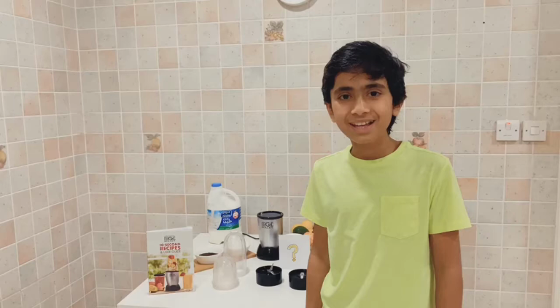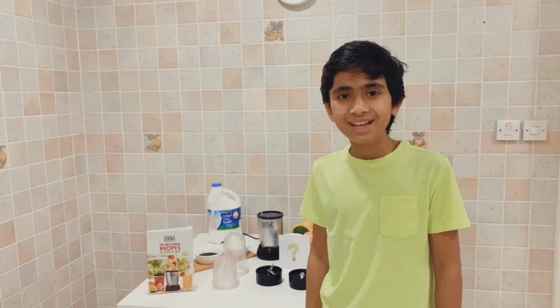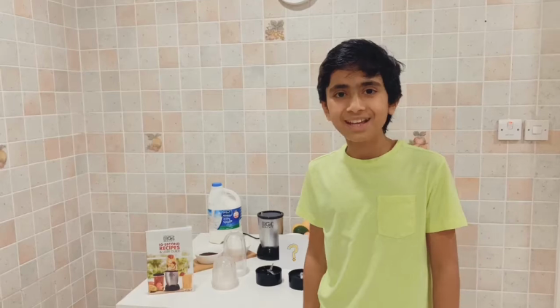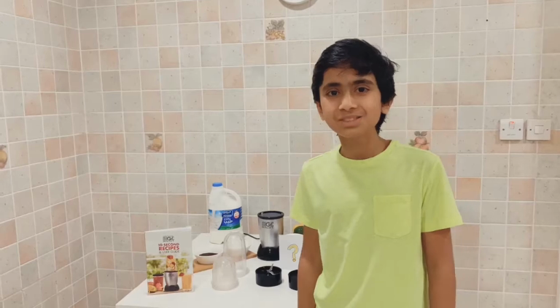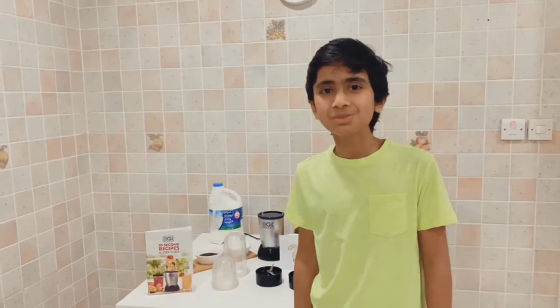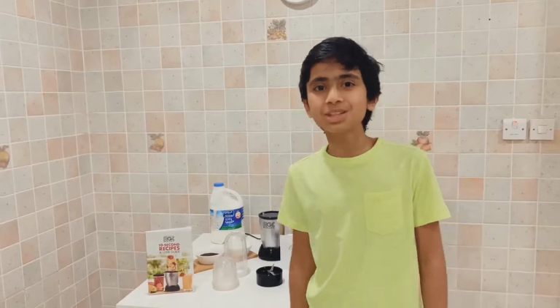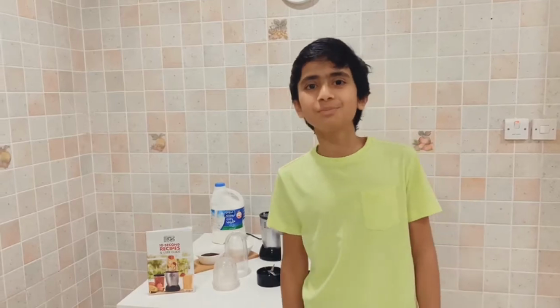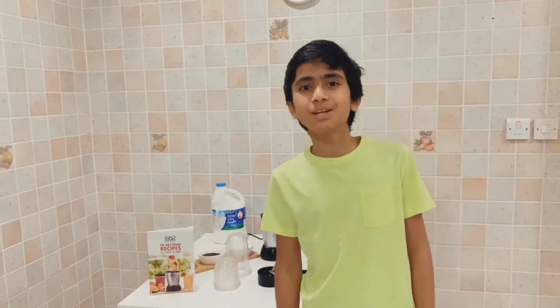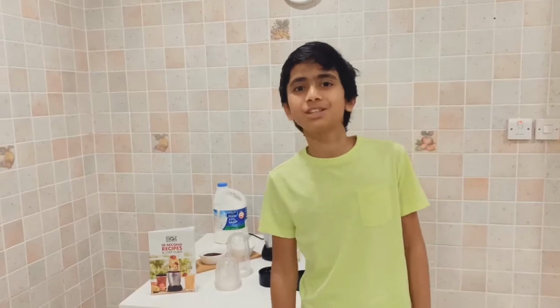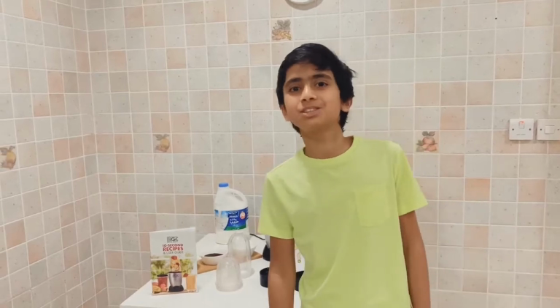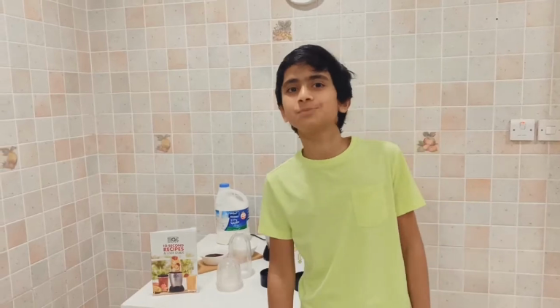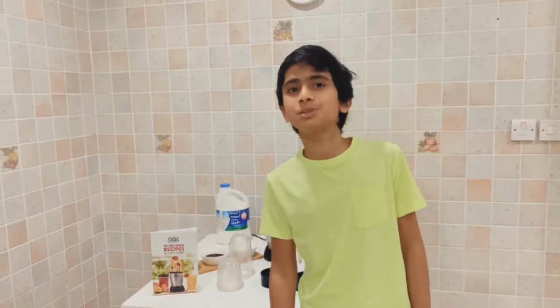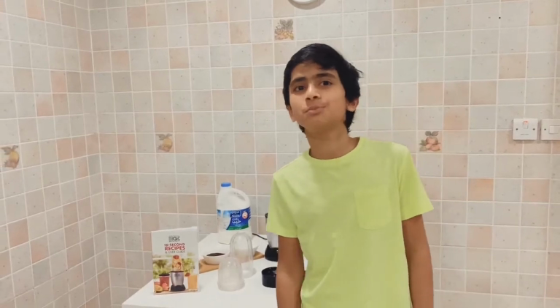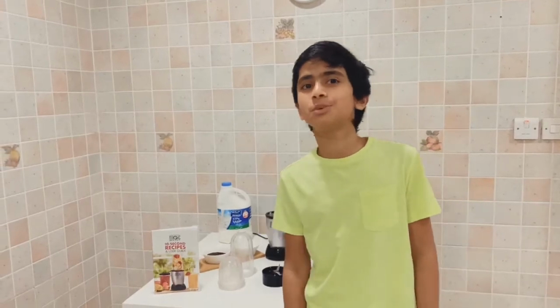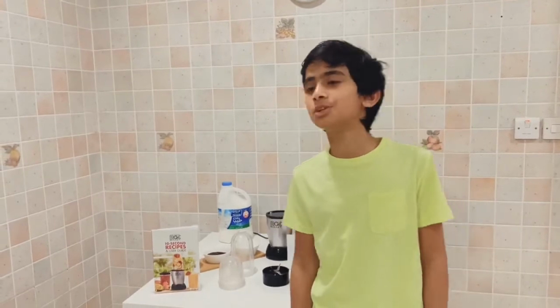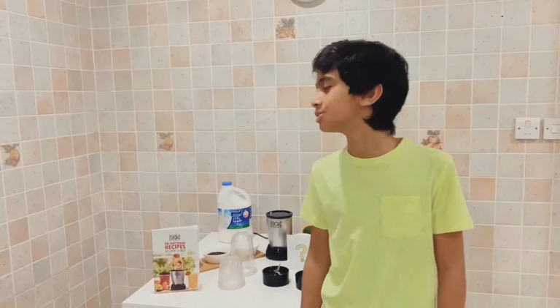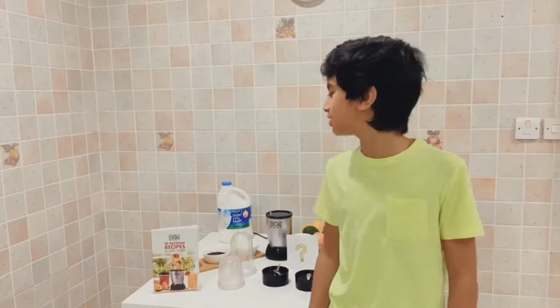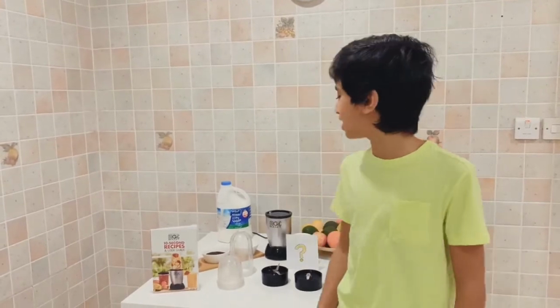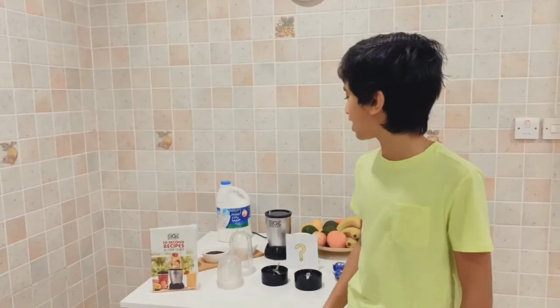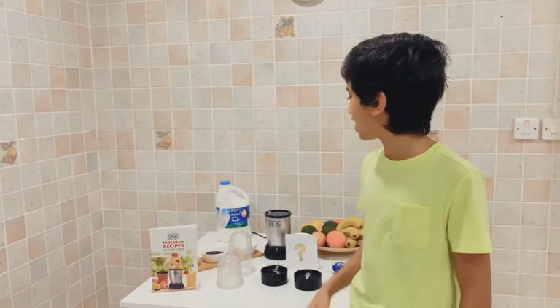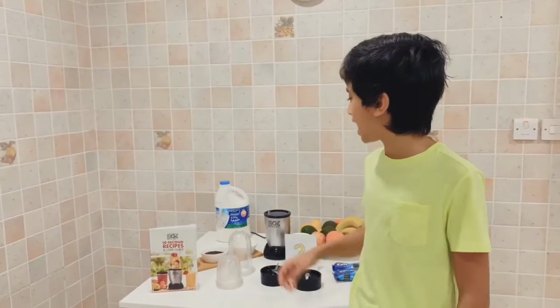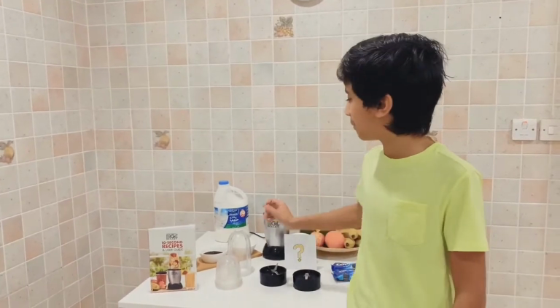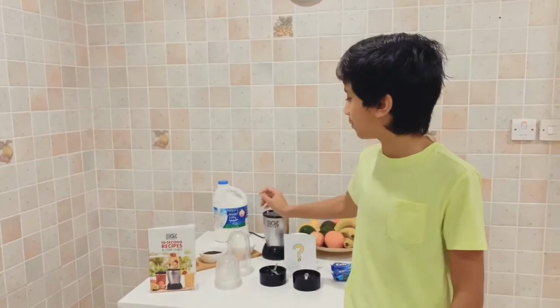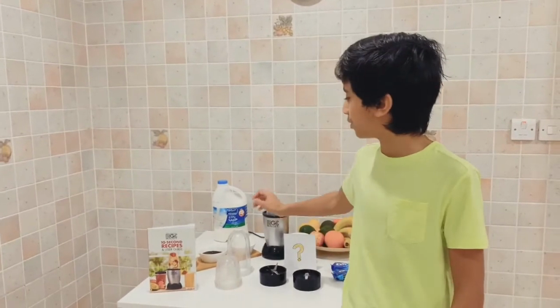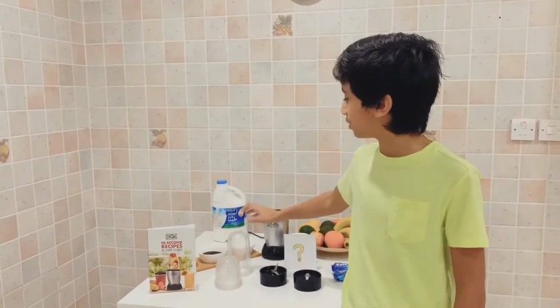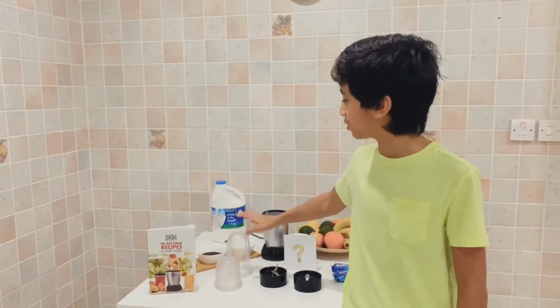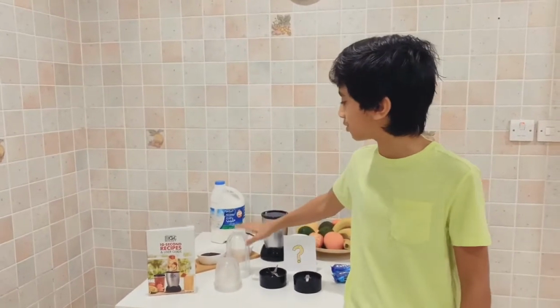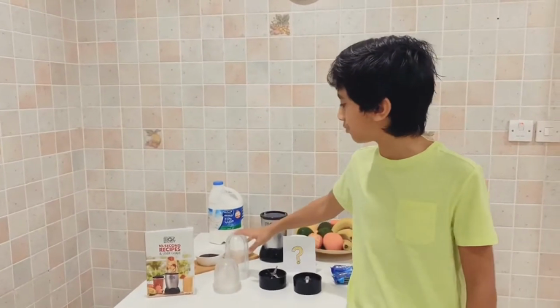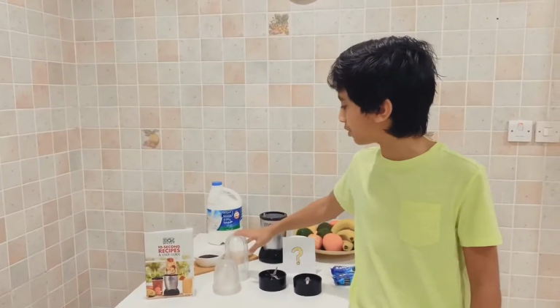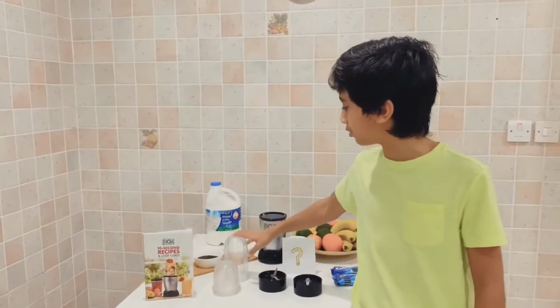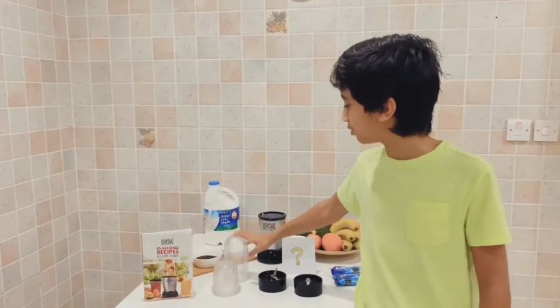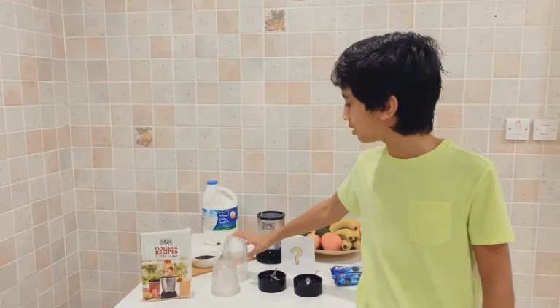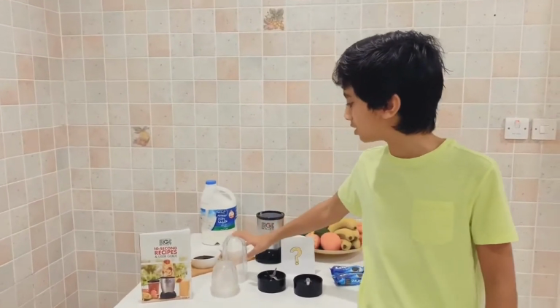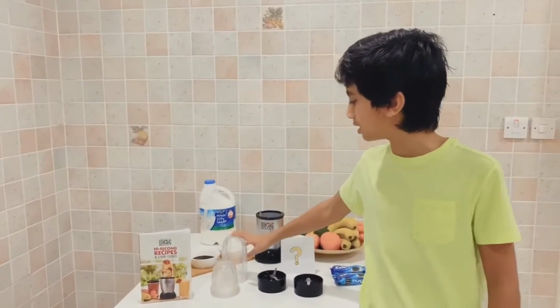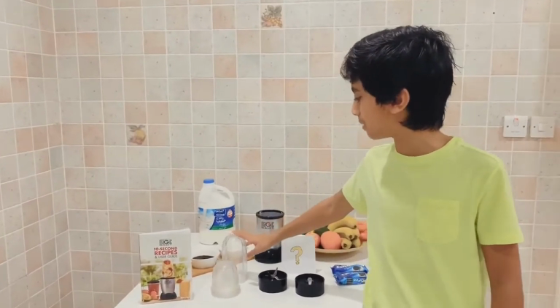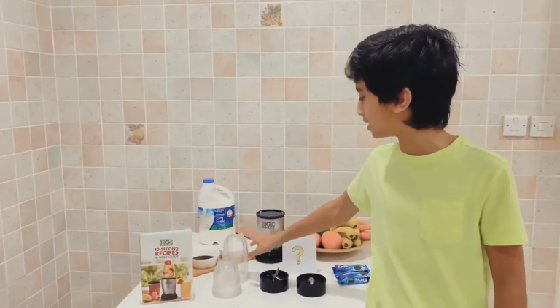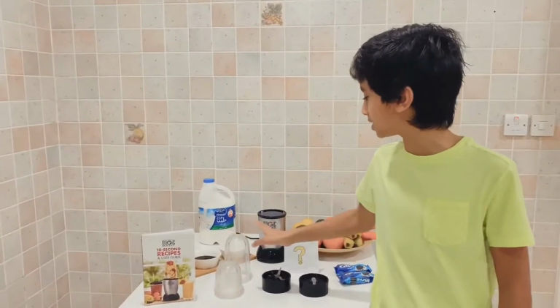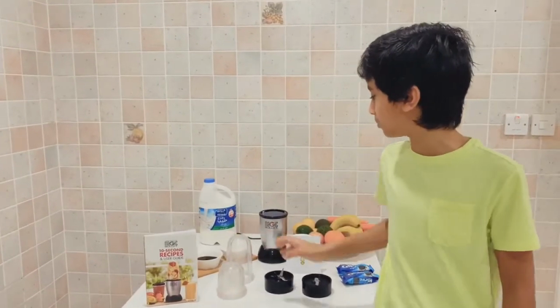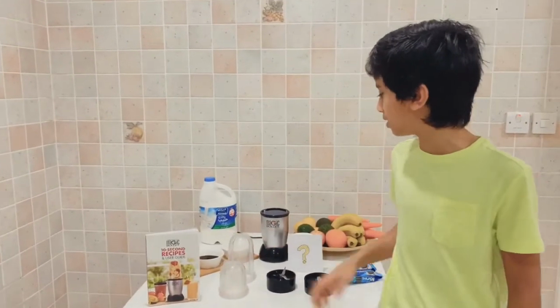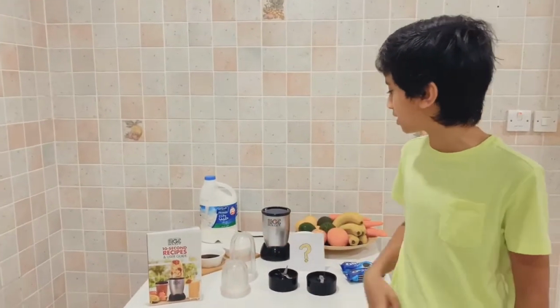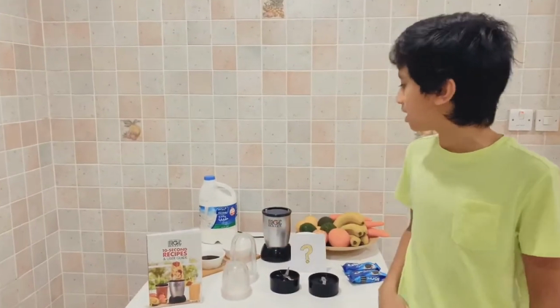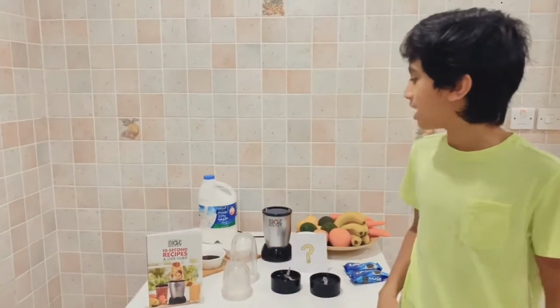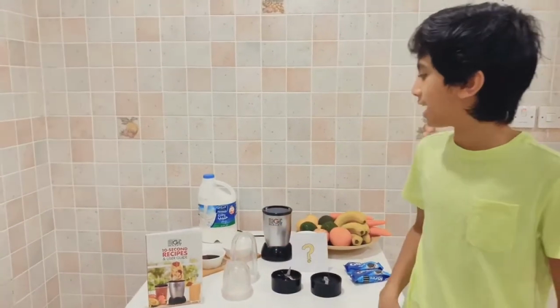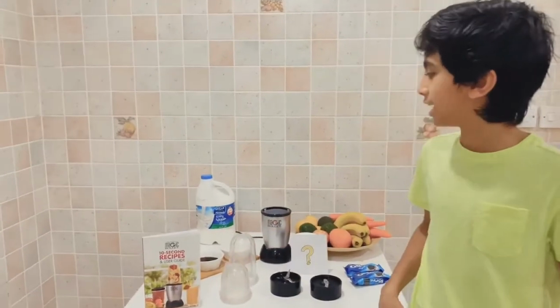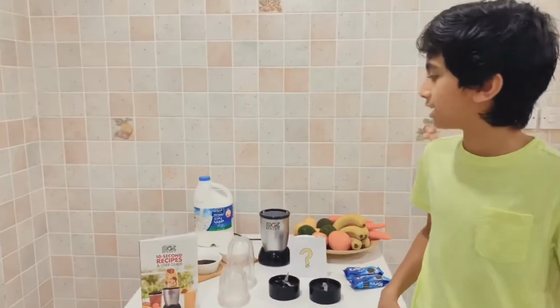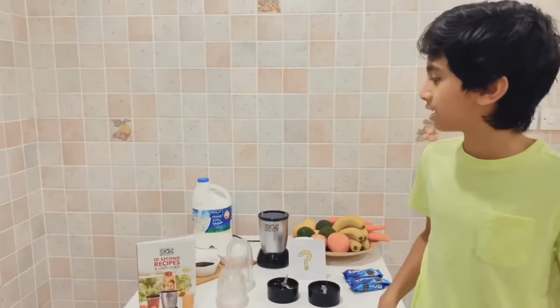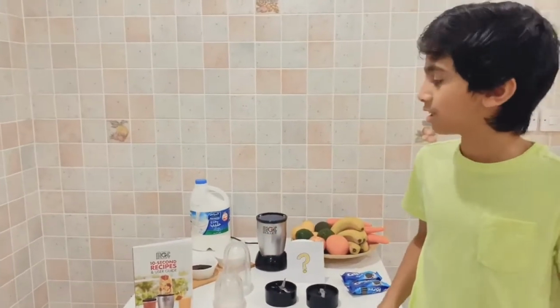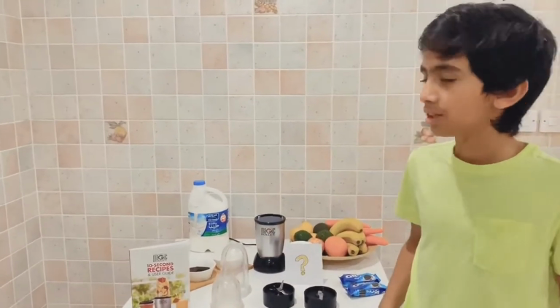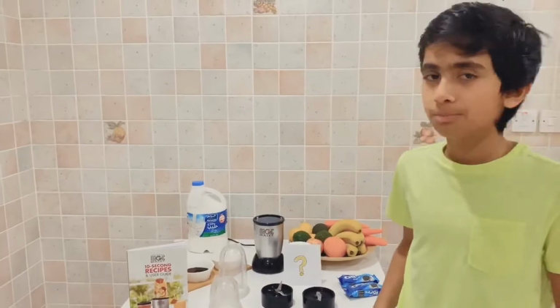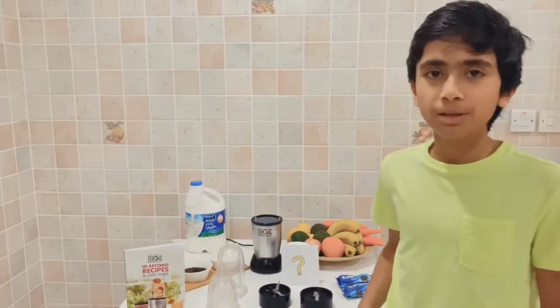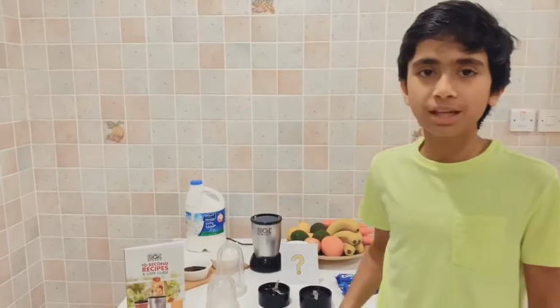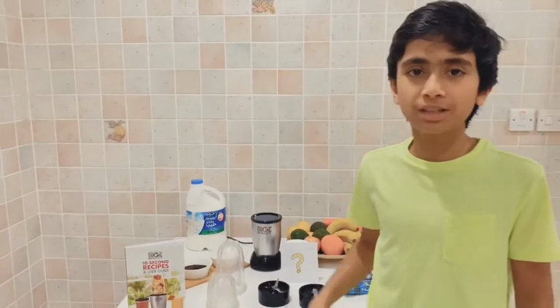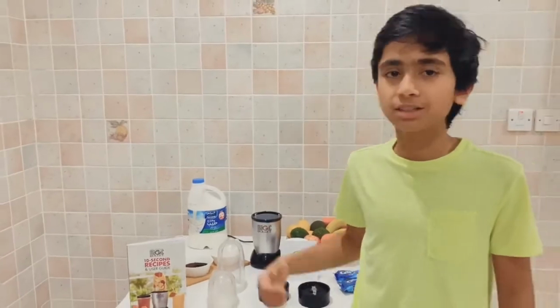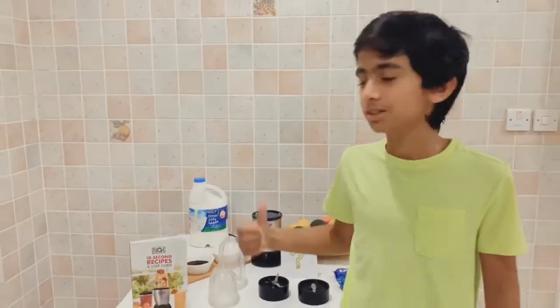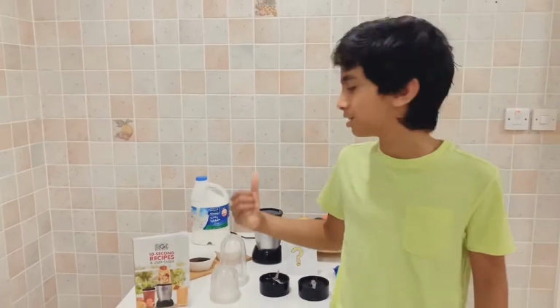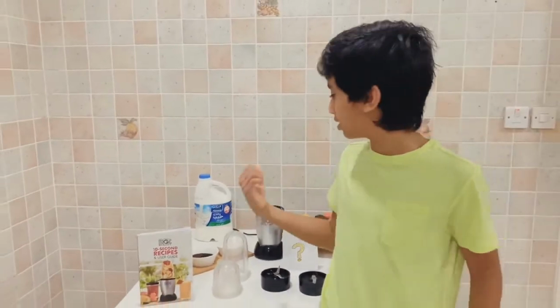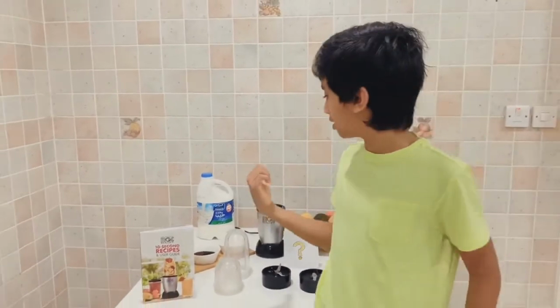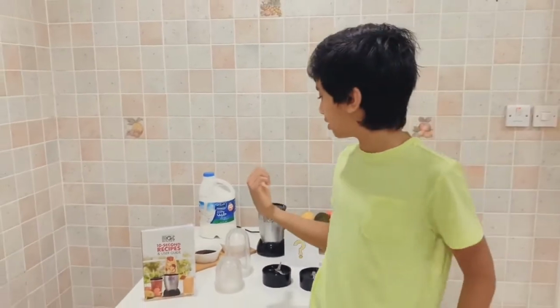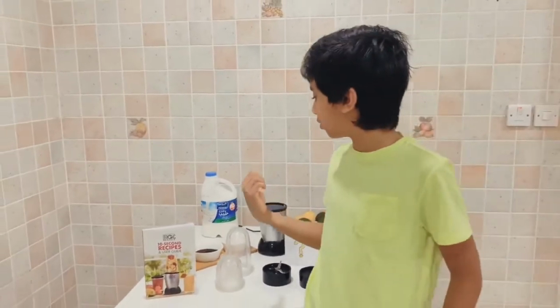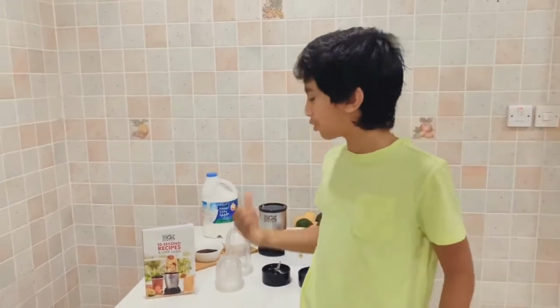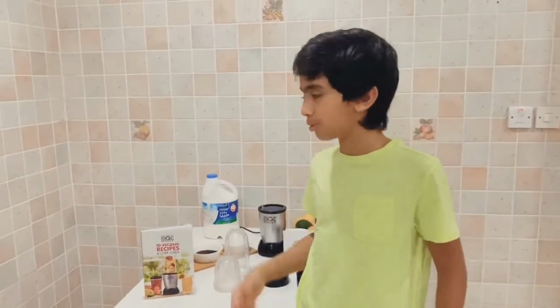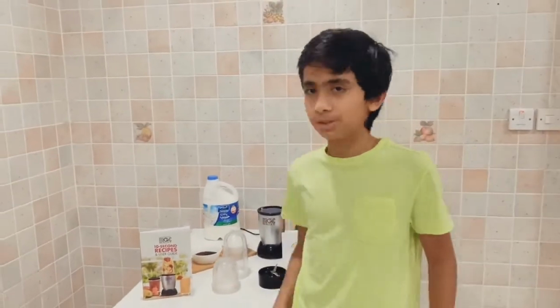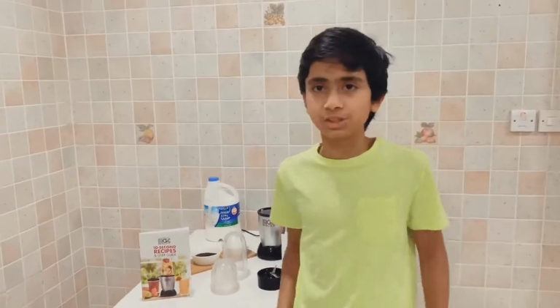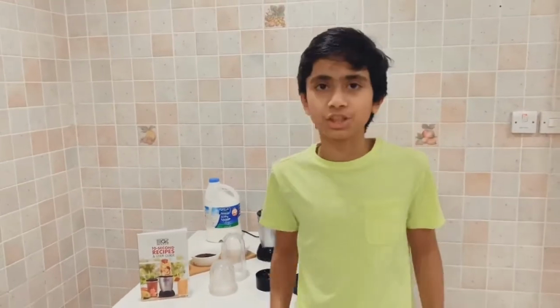Hey guys, welcome back to Superin War. Today I am going to review the magic bullet and make an Oreo shake.